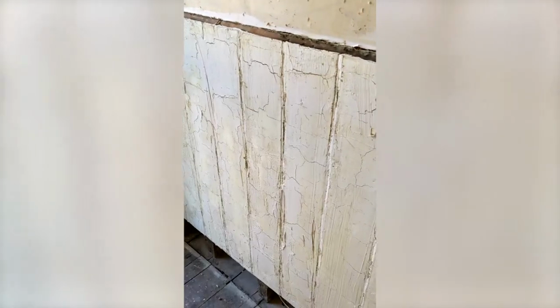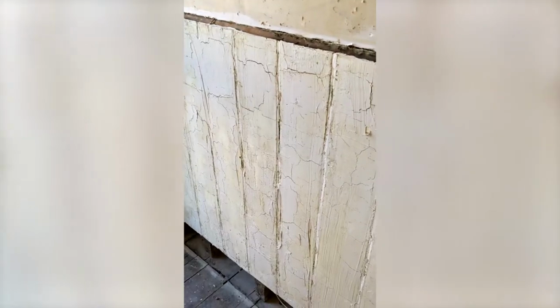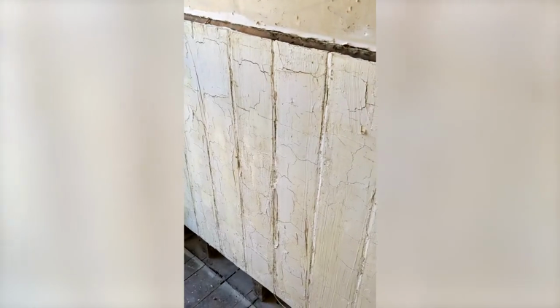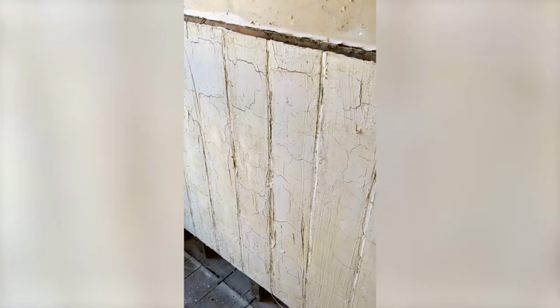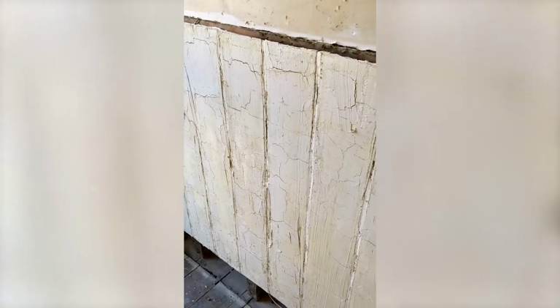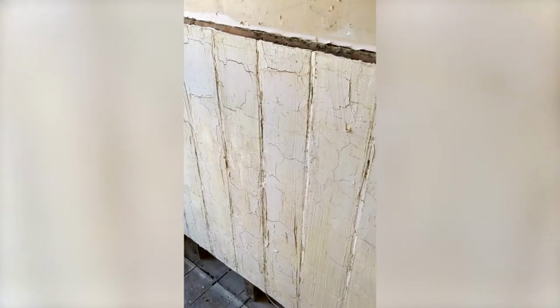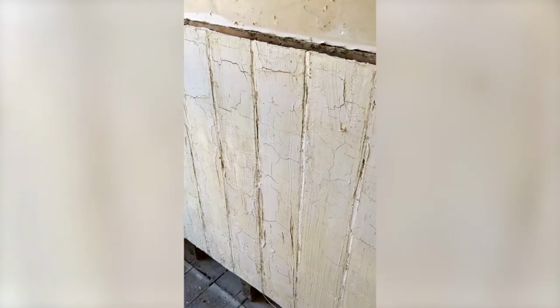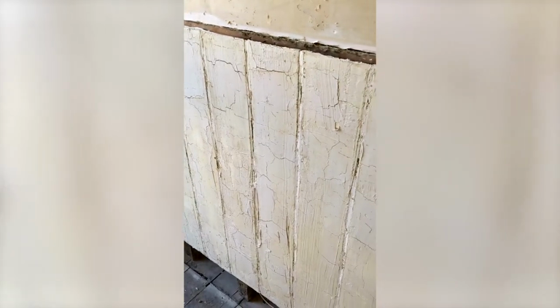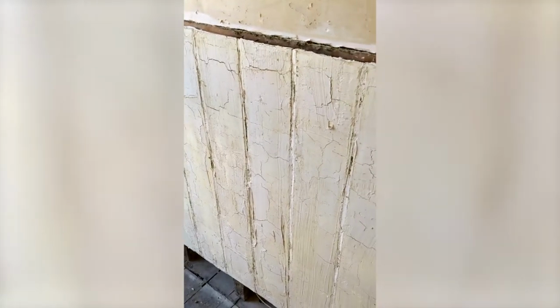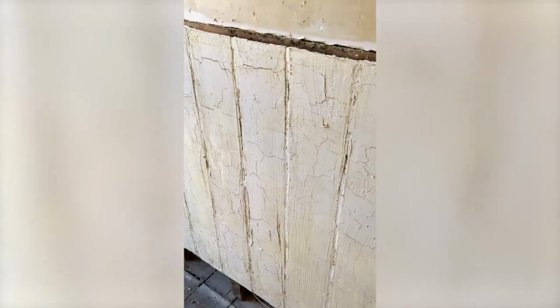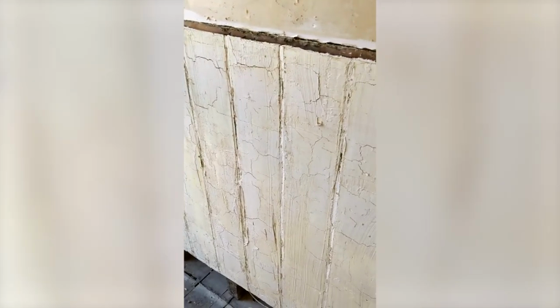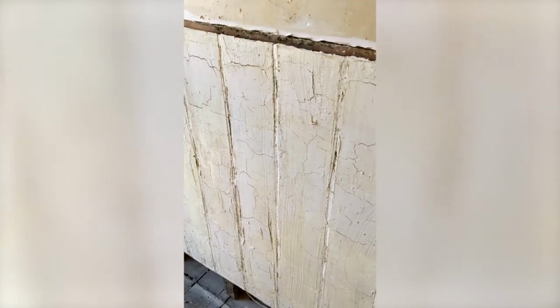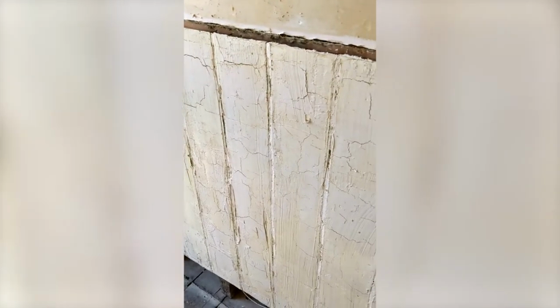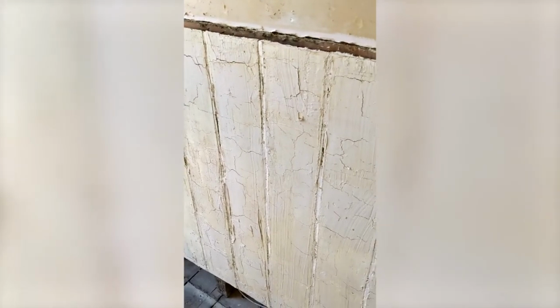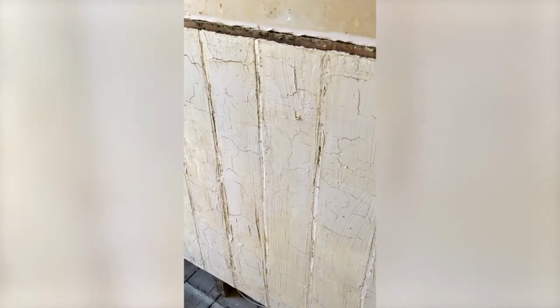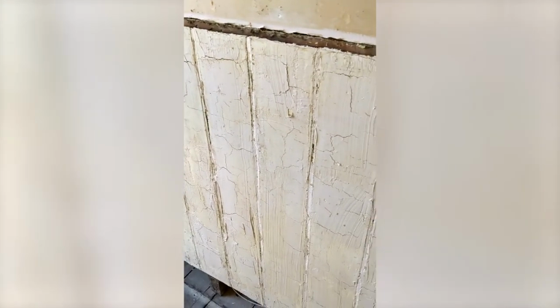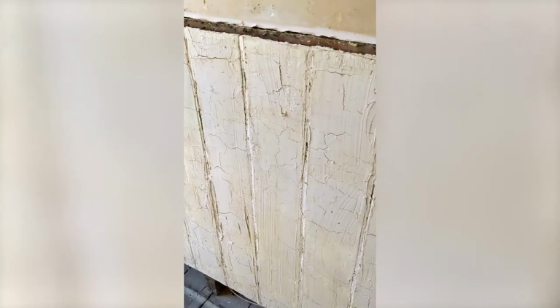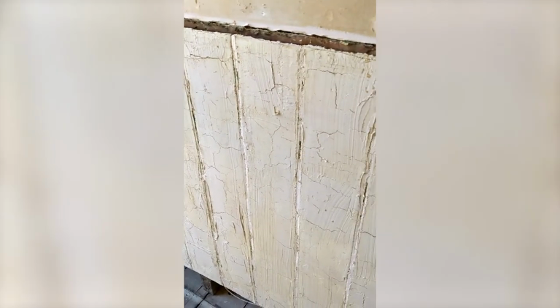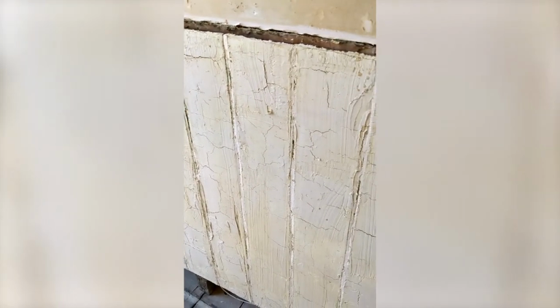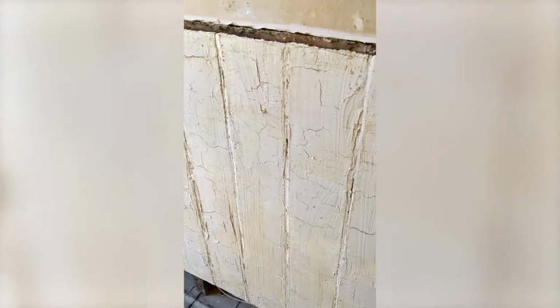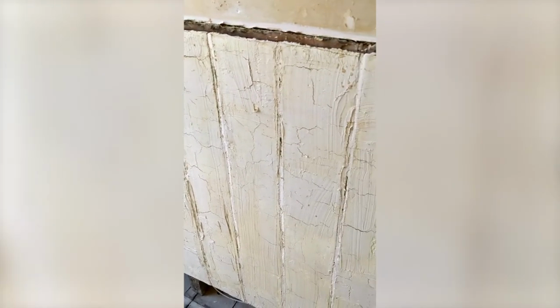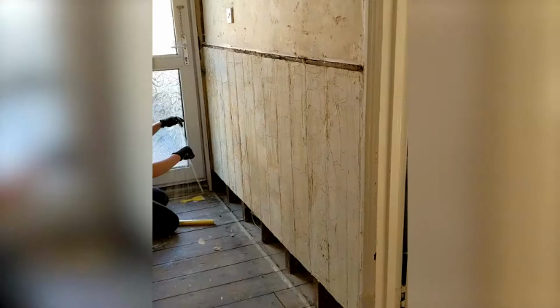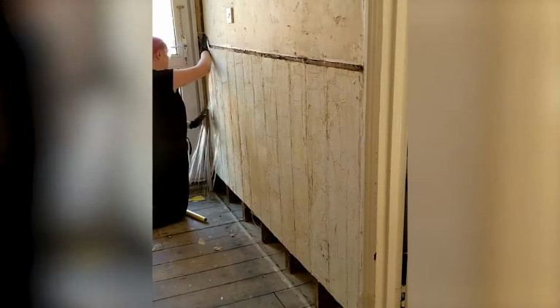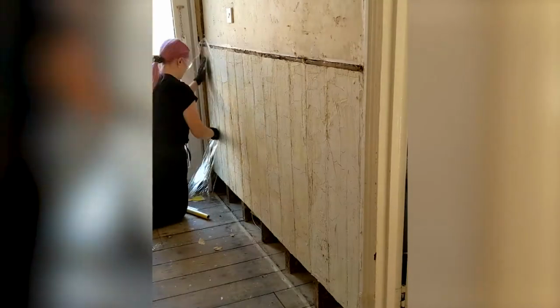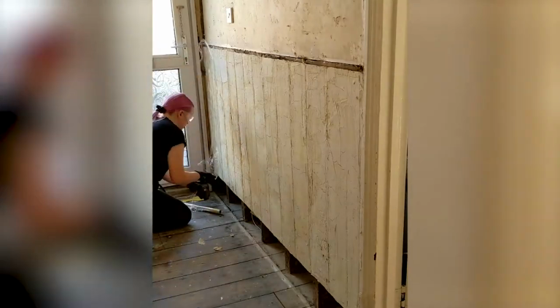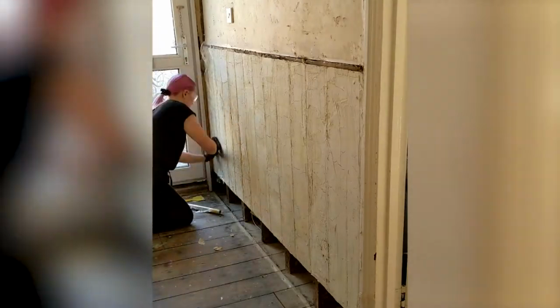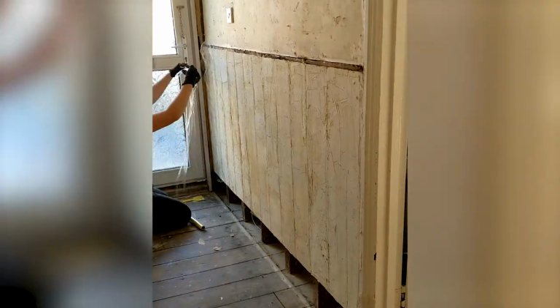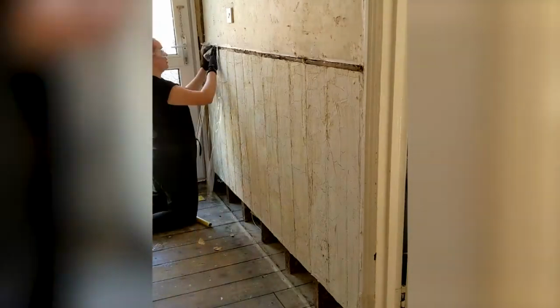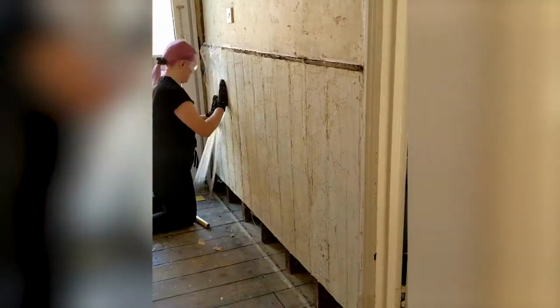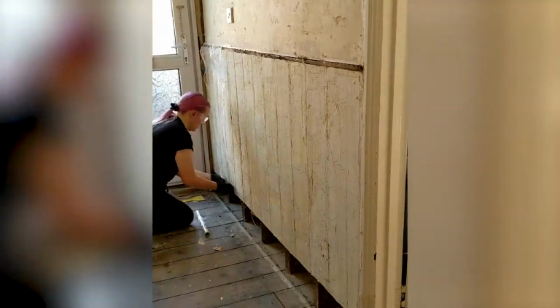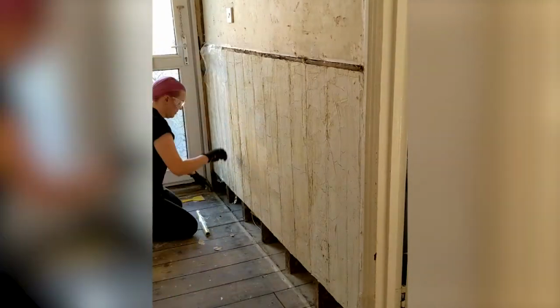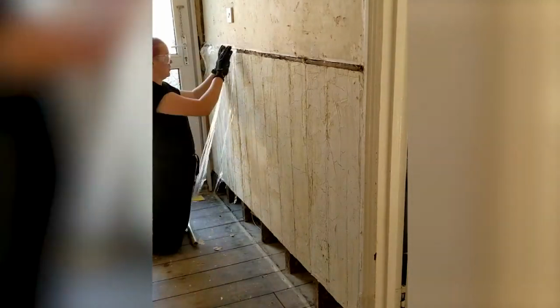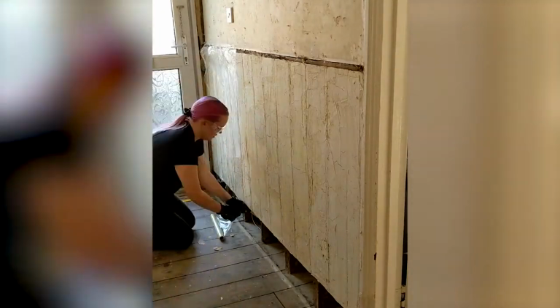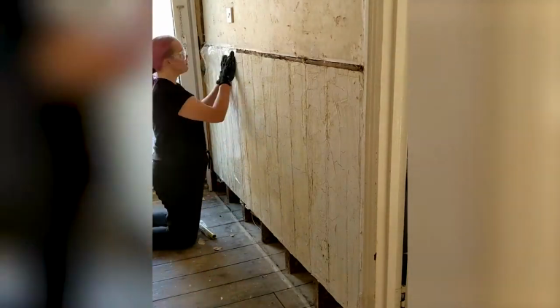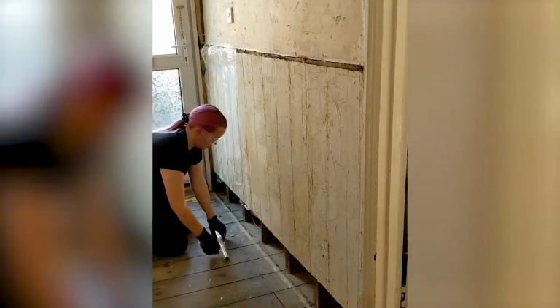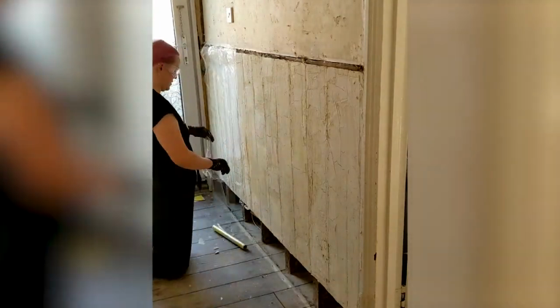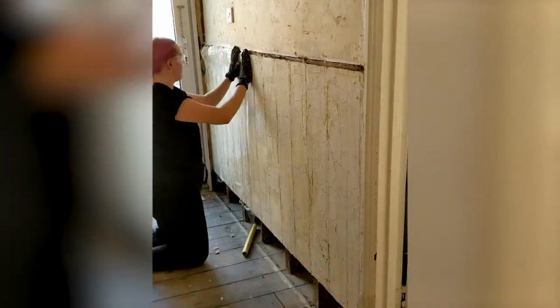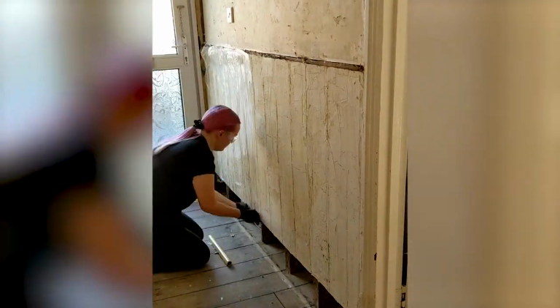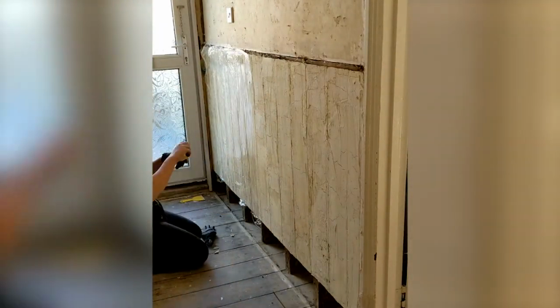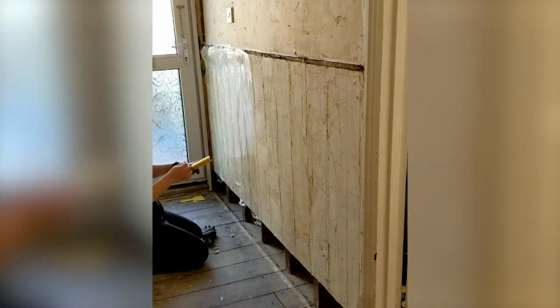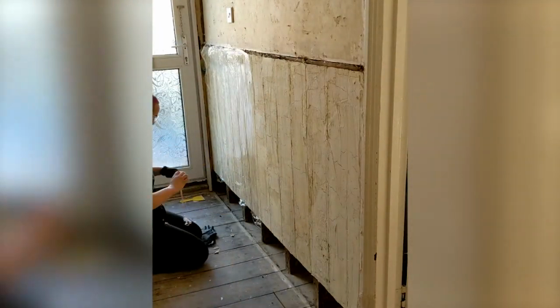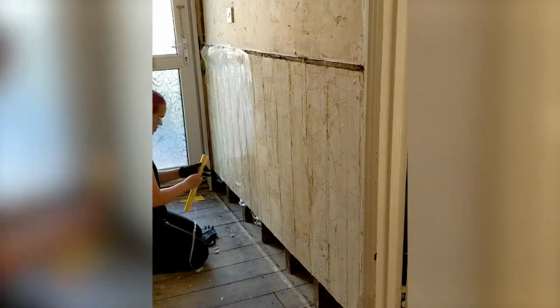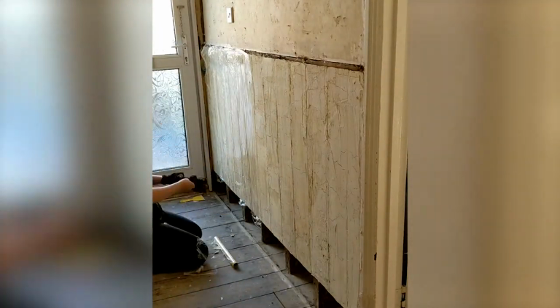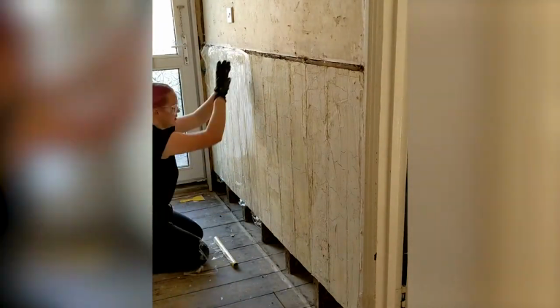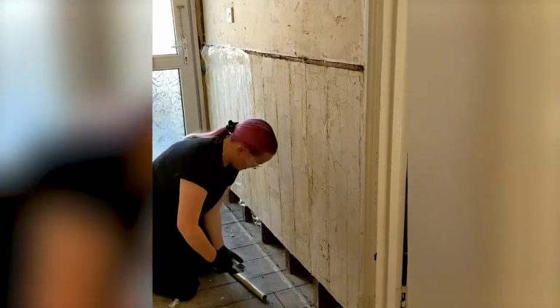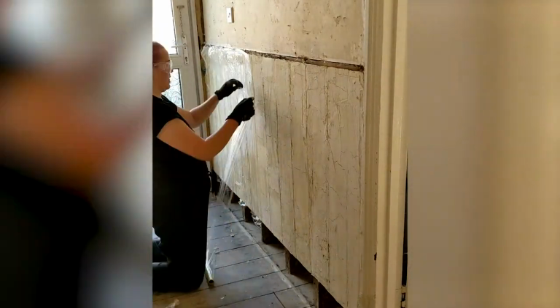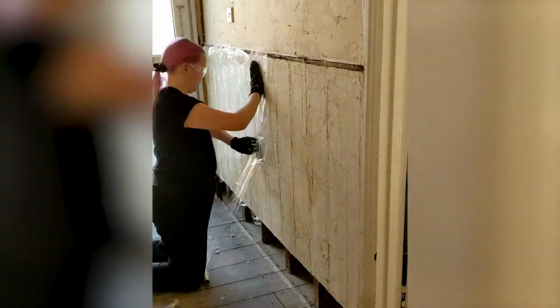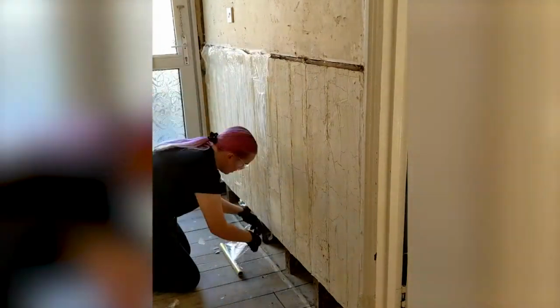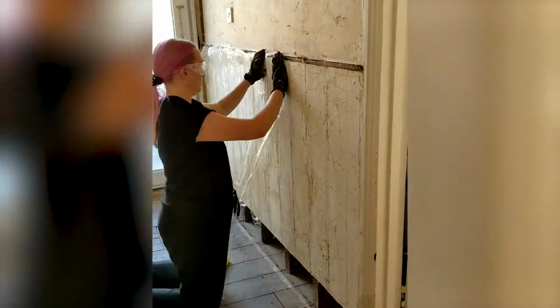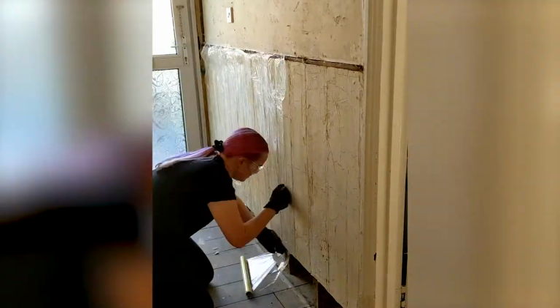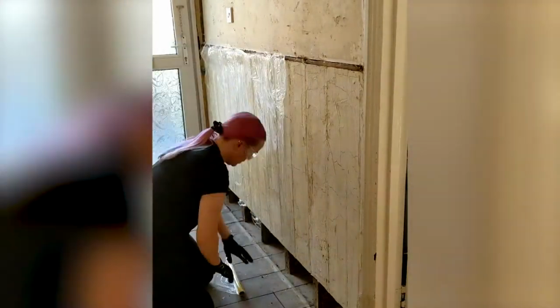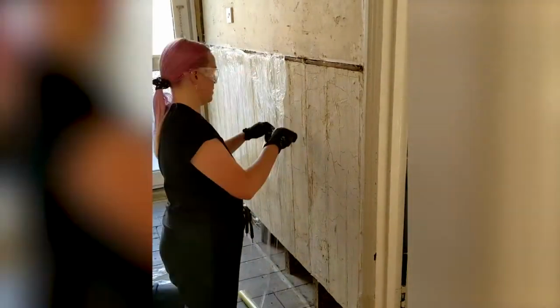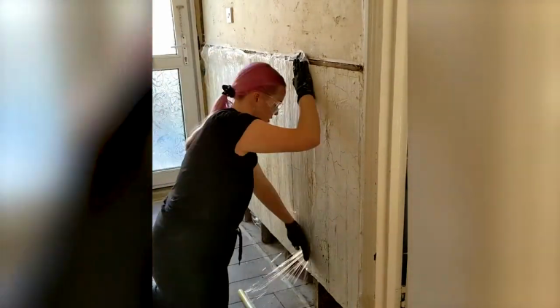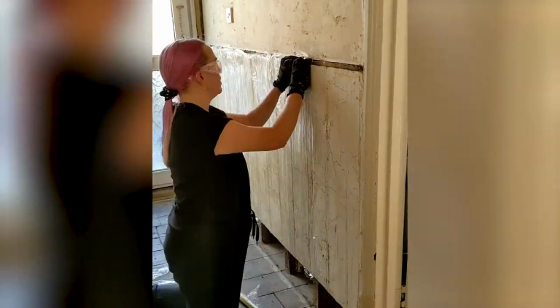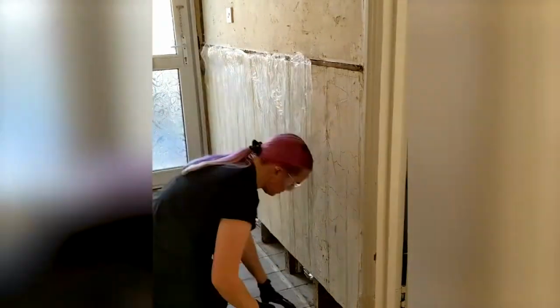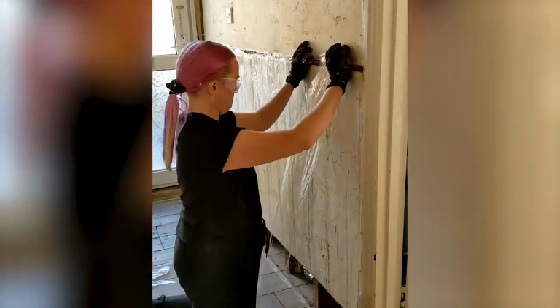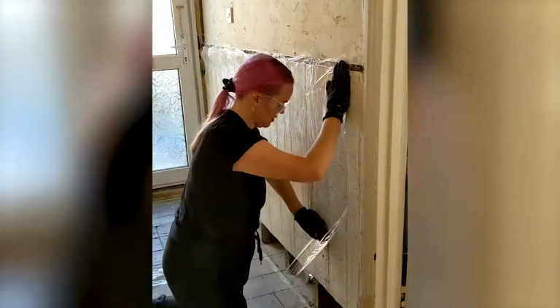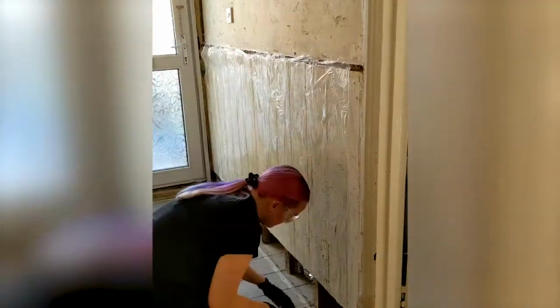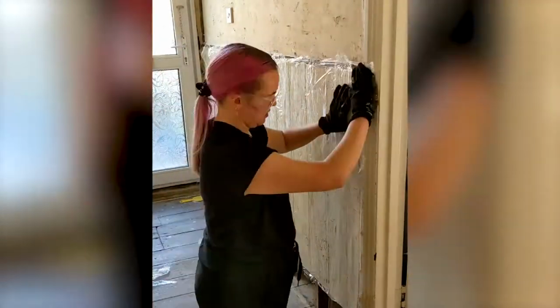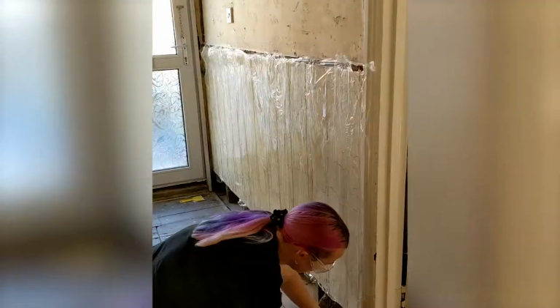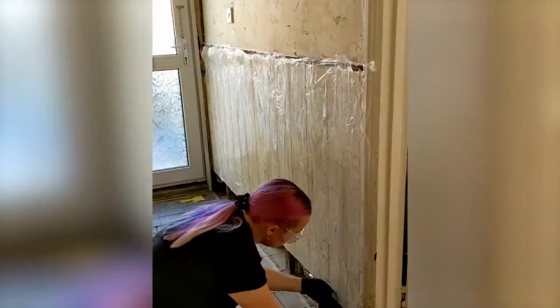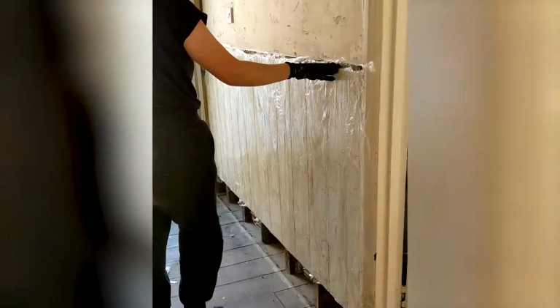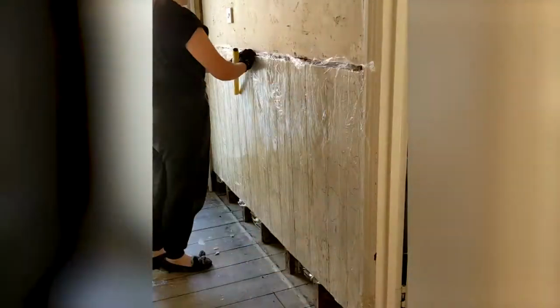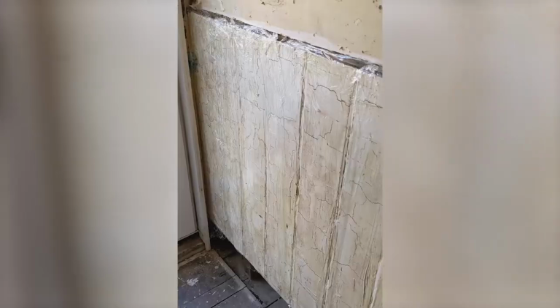It was quite a hot day, so immediately you can see the Cling Strip was drying and getting to work. Then I covered it in cling film and left it on for 24 hours.